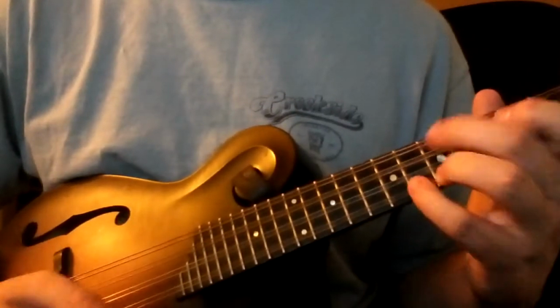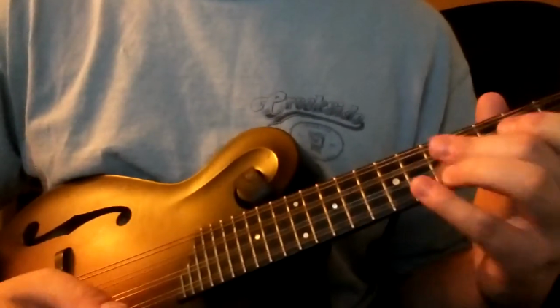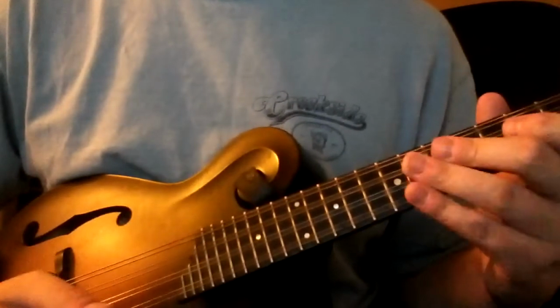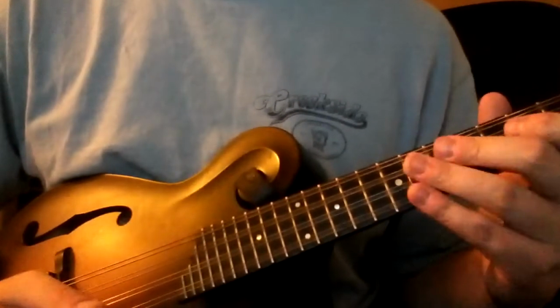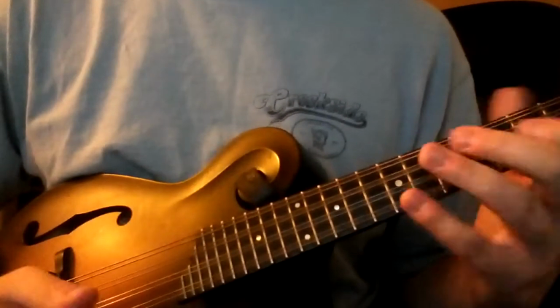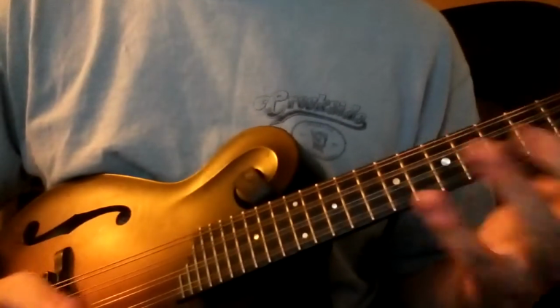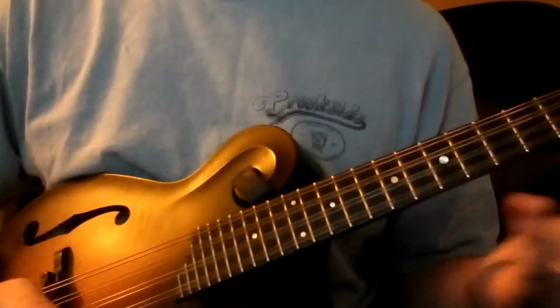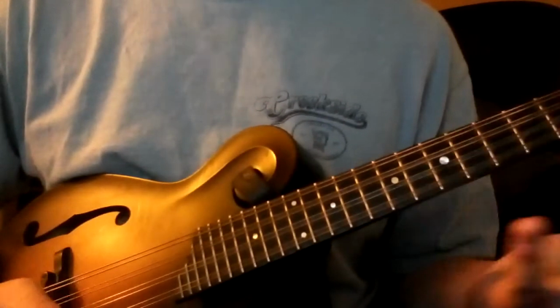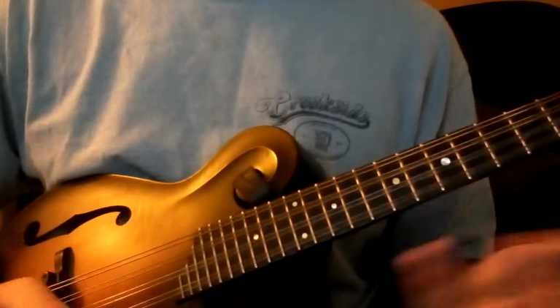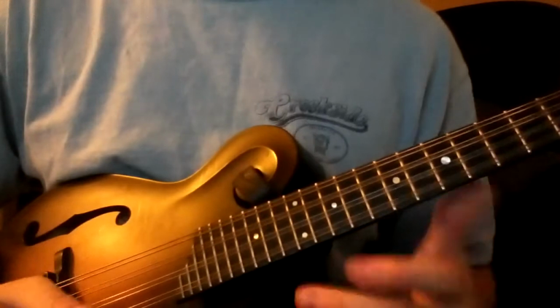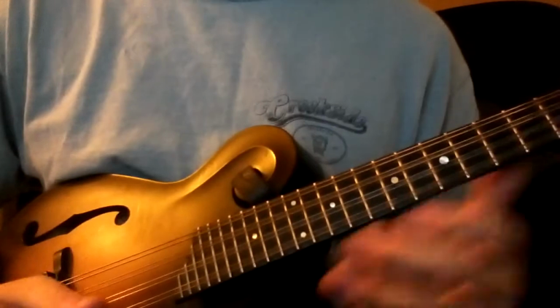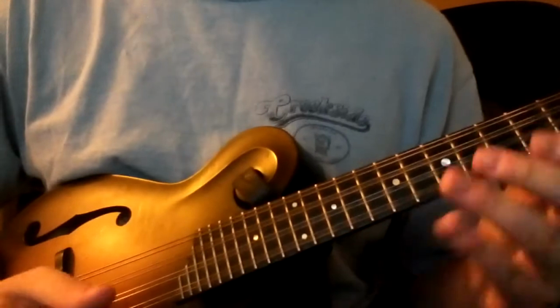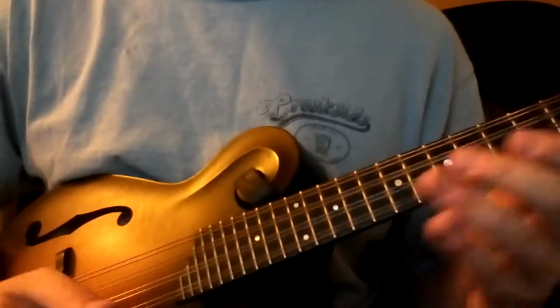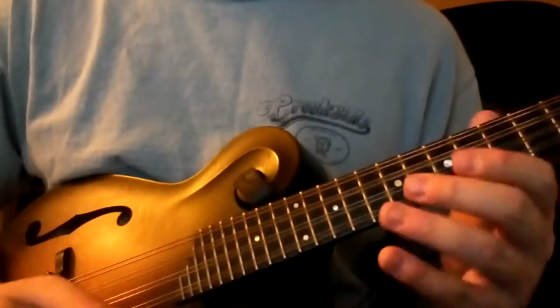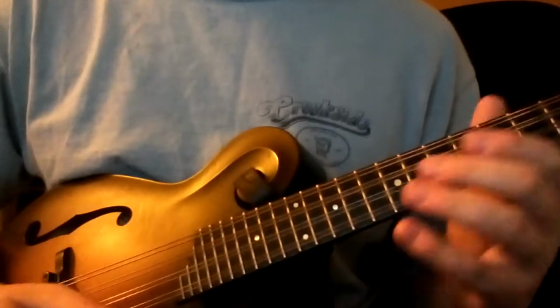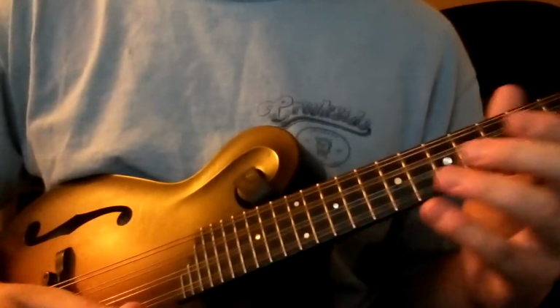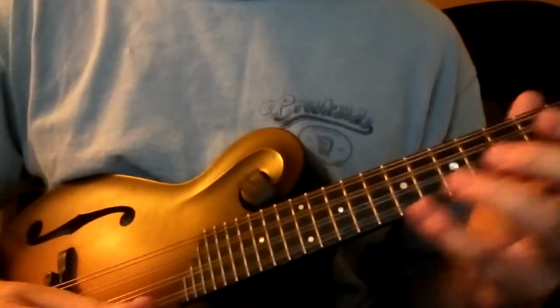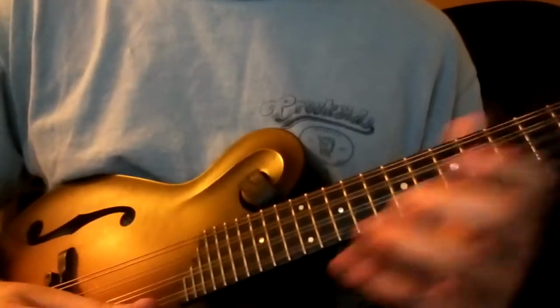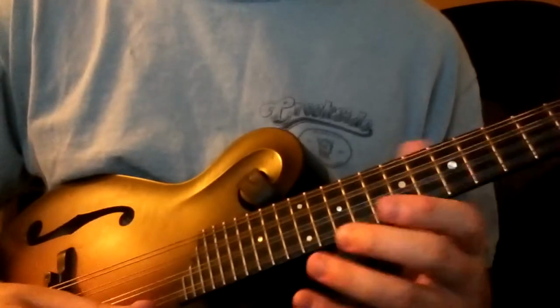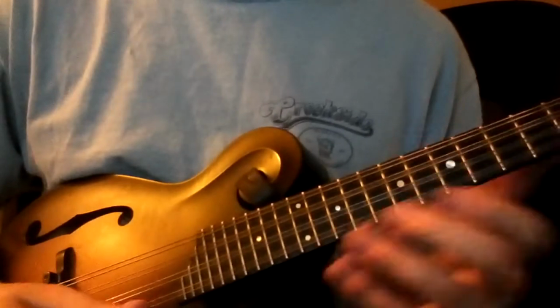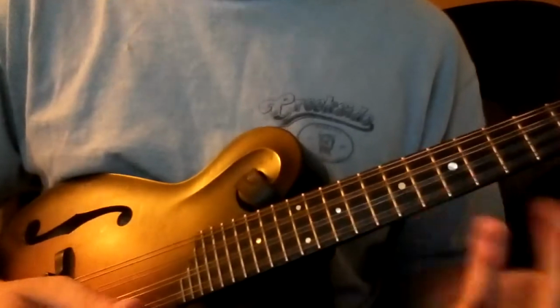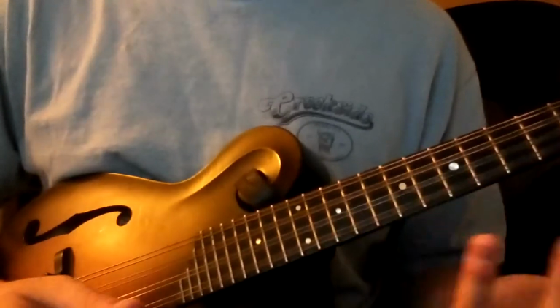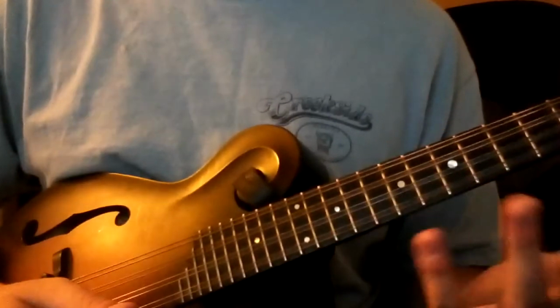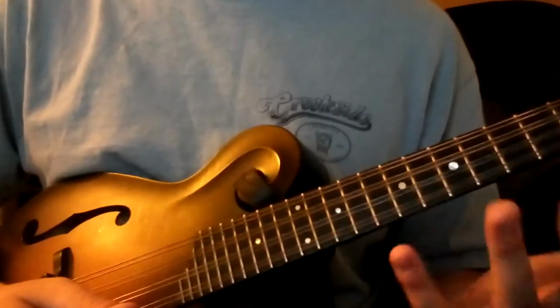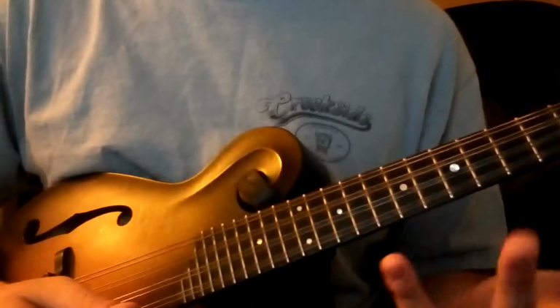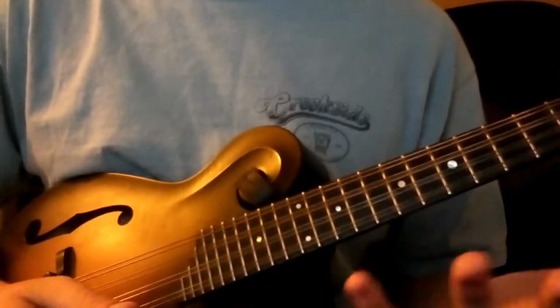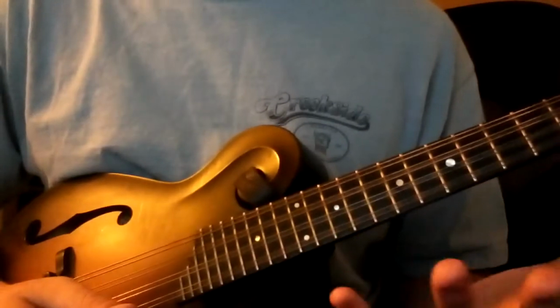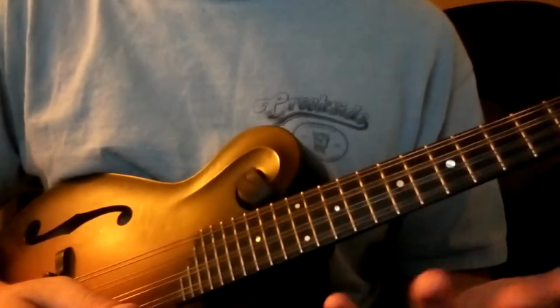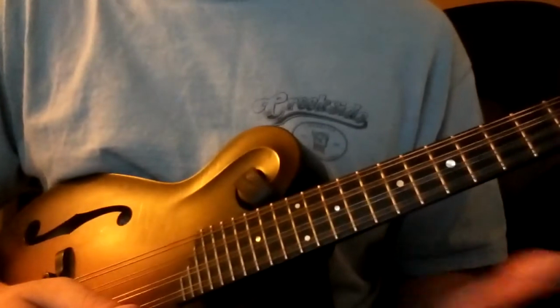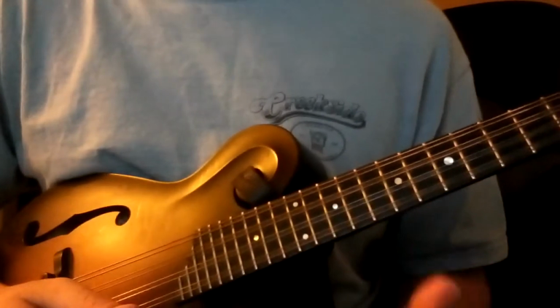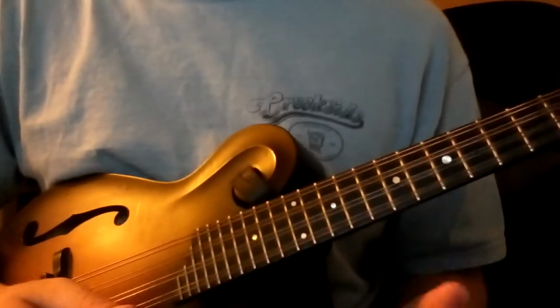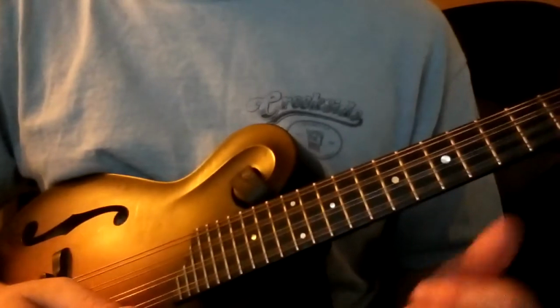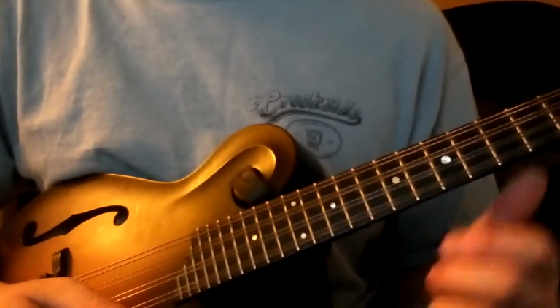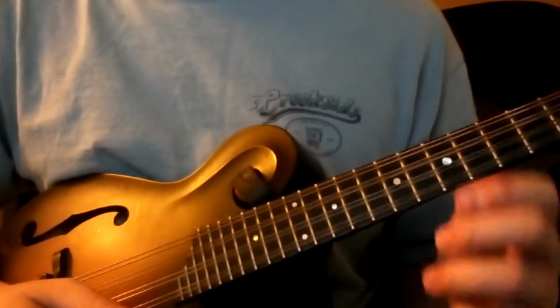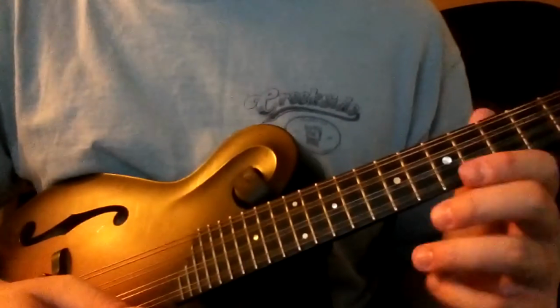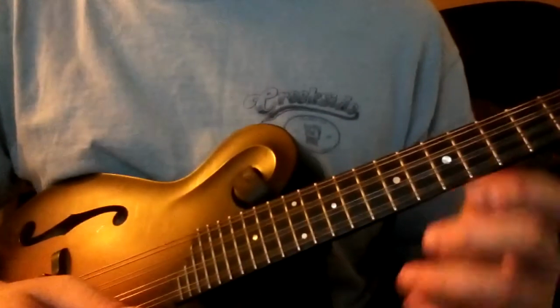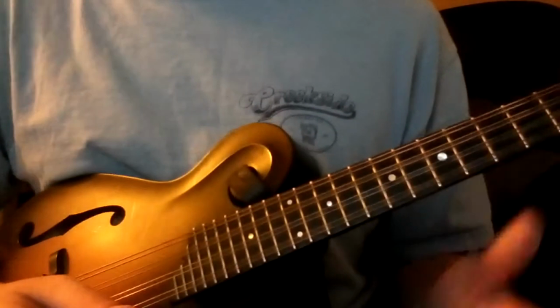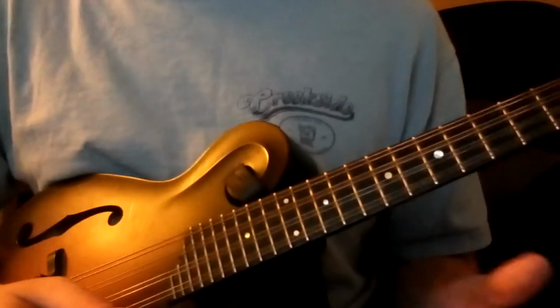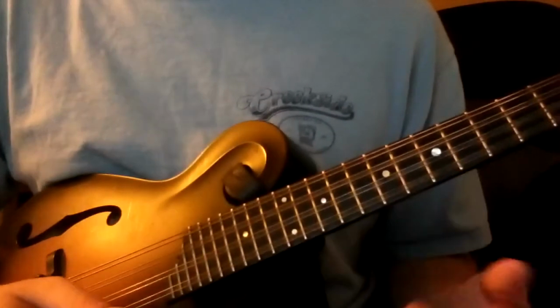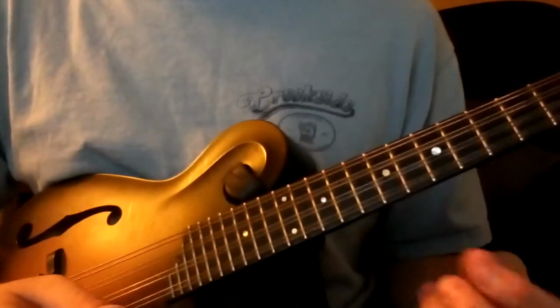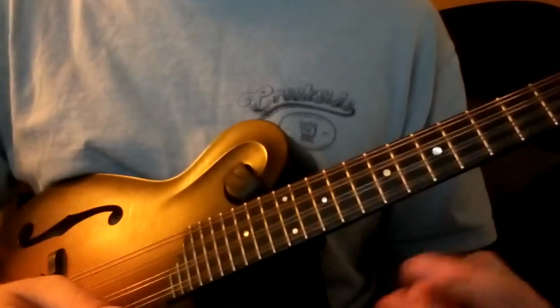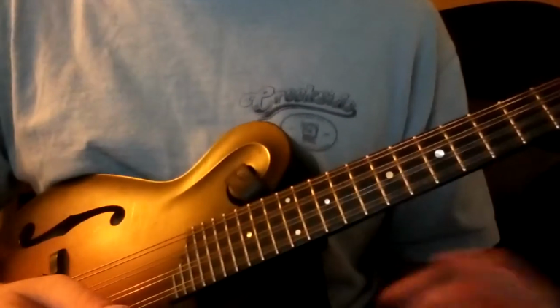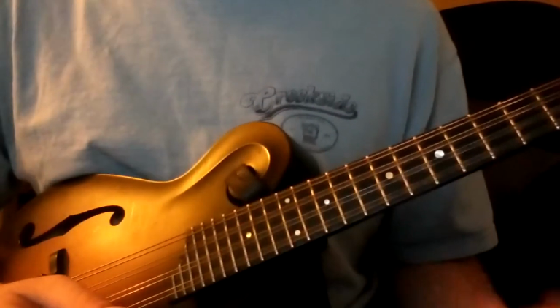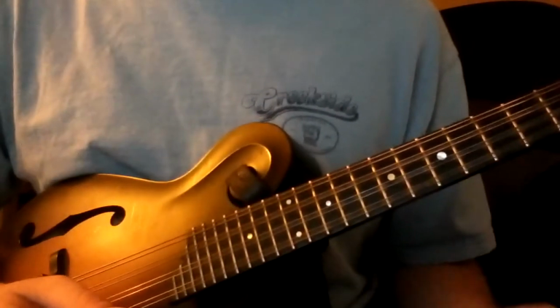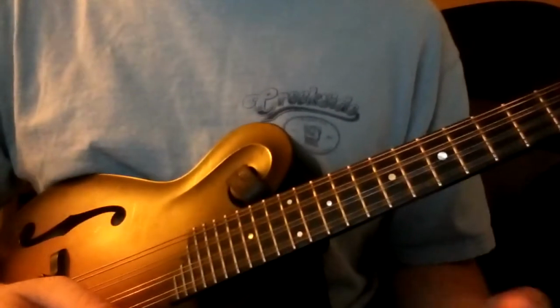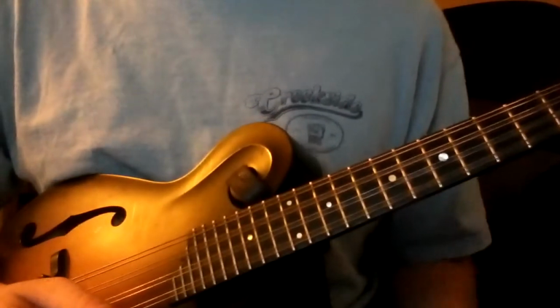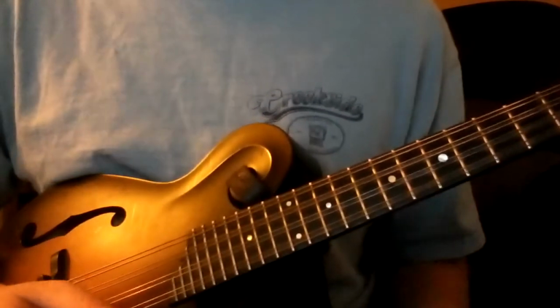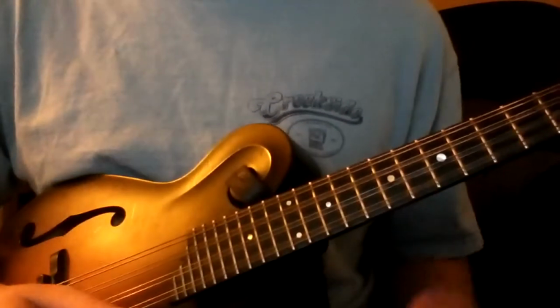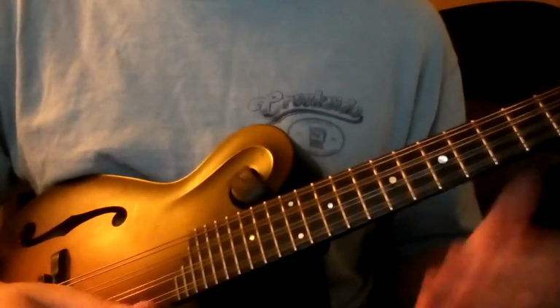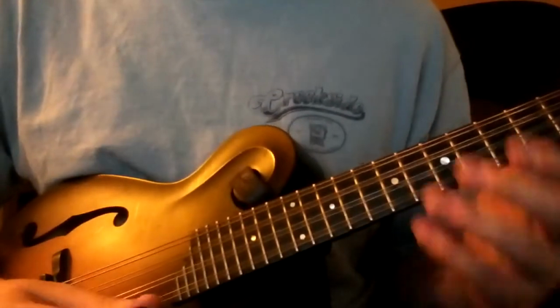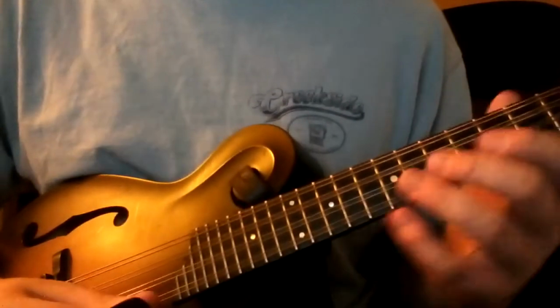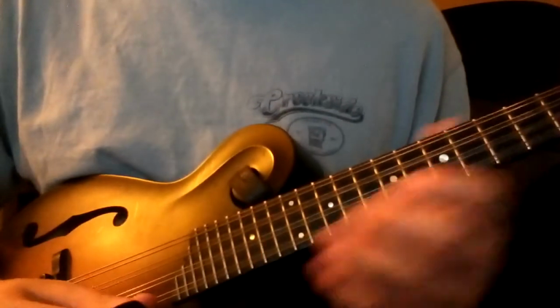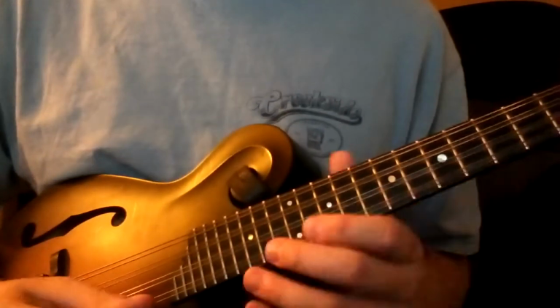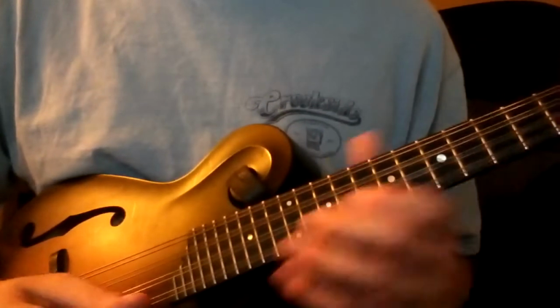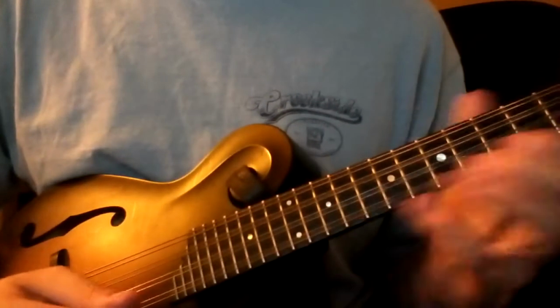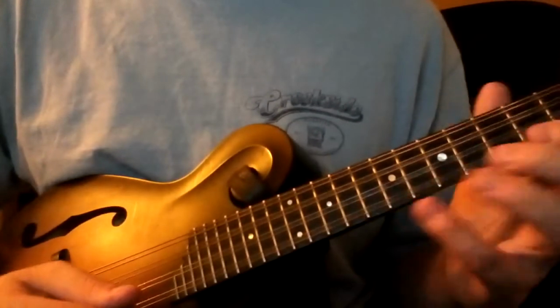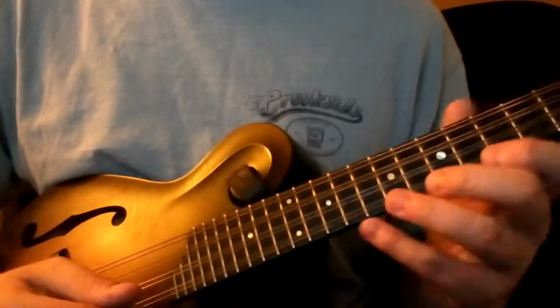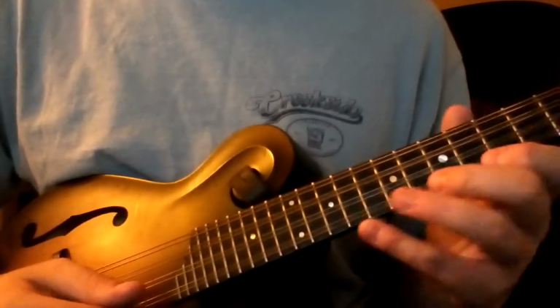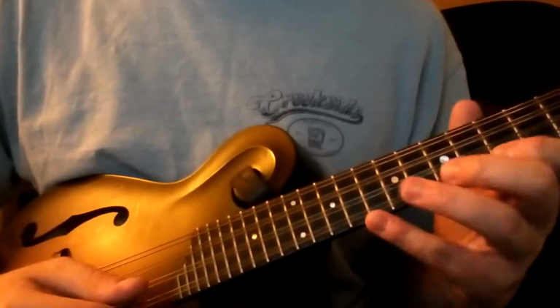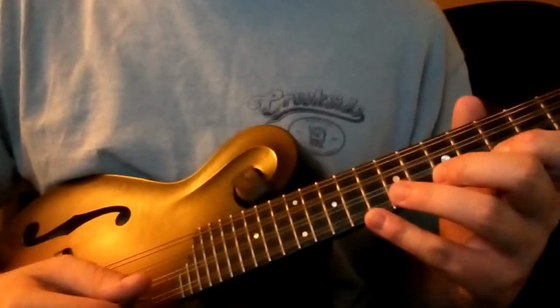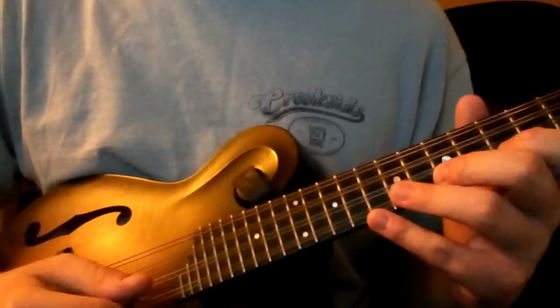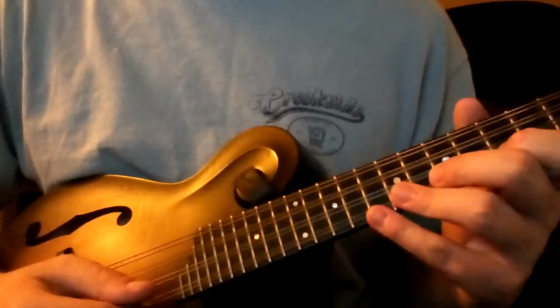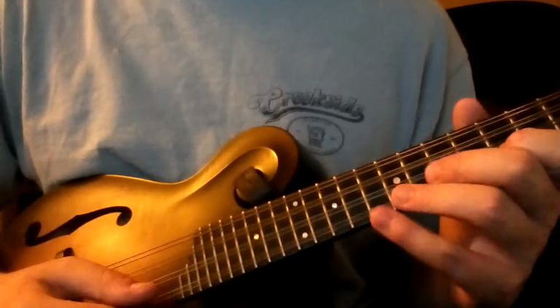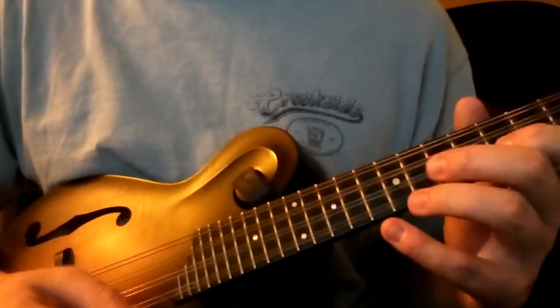Sorry, I messed up that first time. The triplet sequence the second time through the B part of the tune is actually...